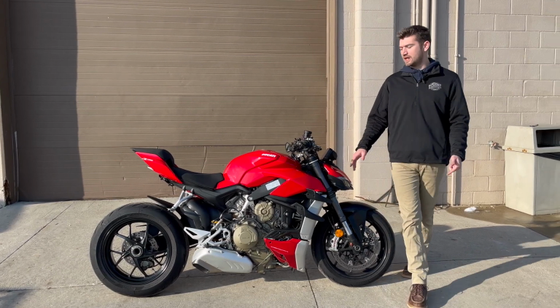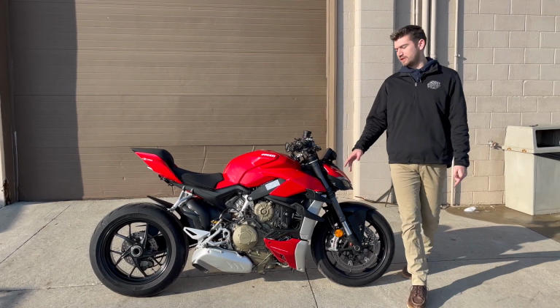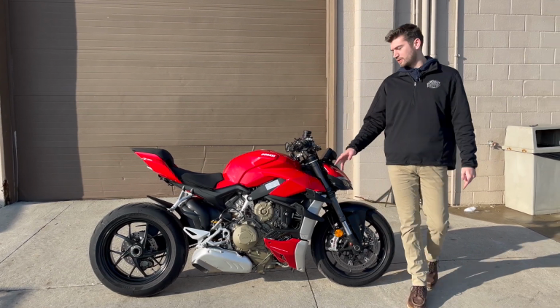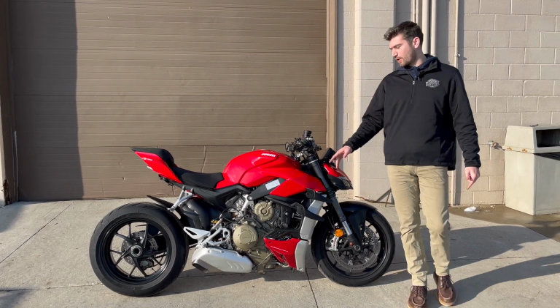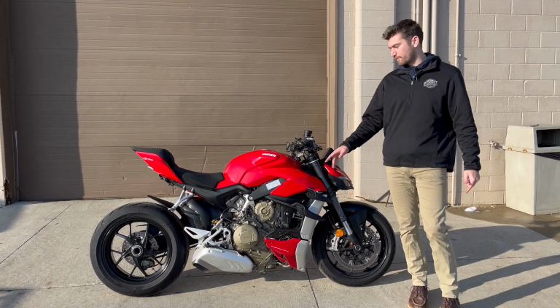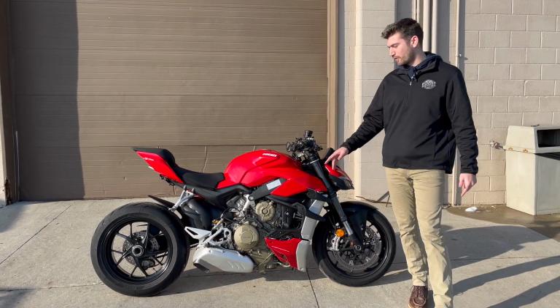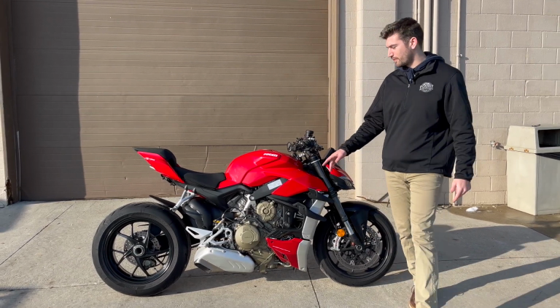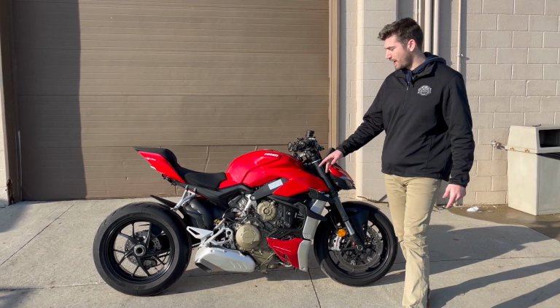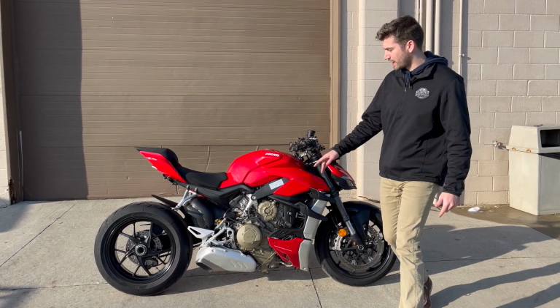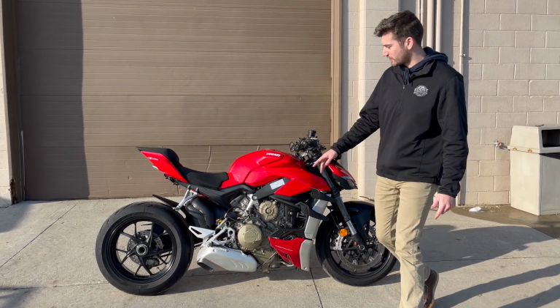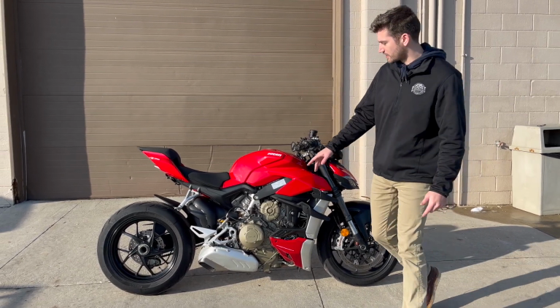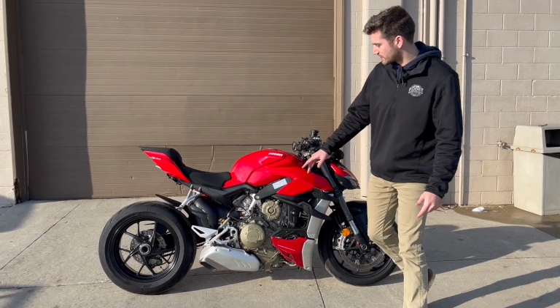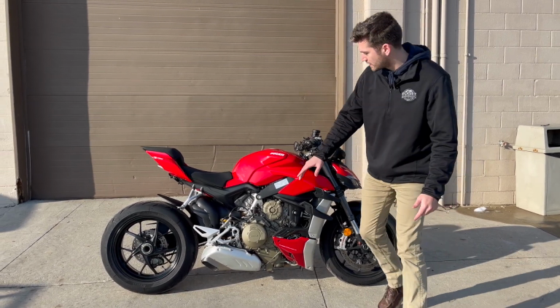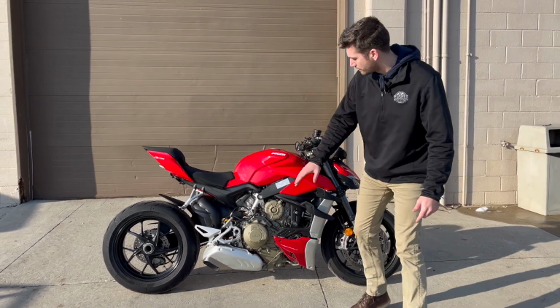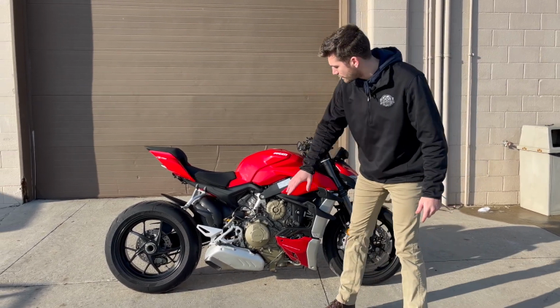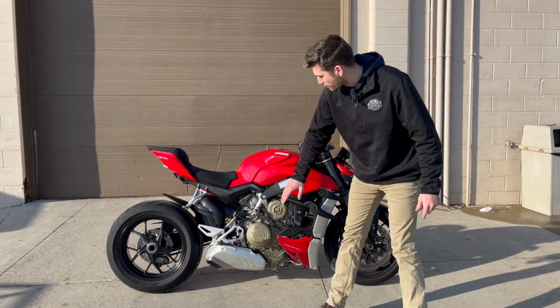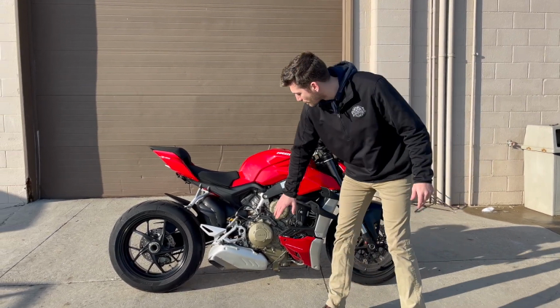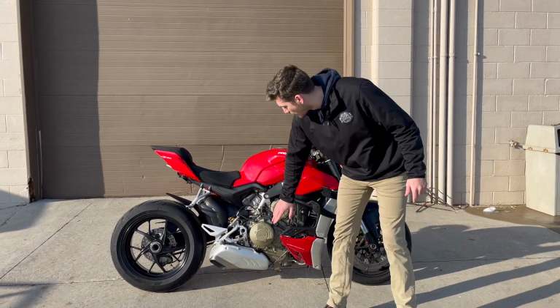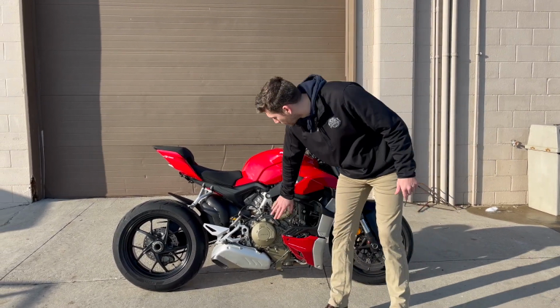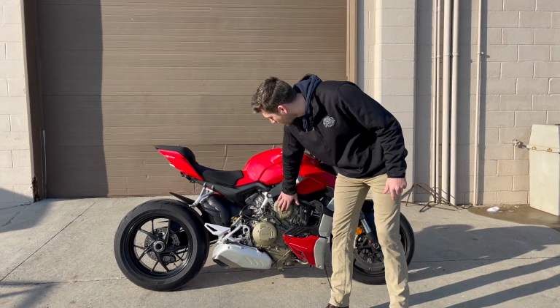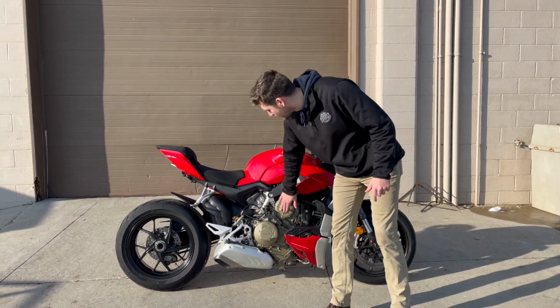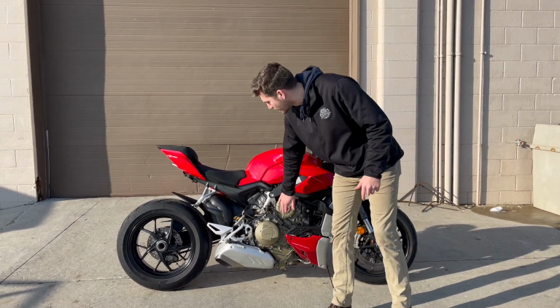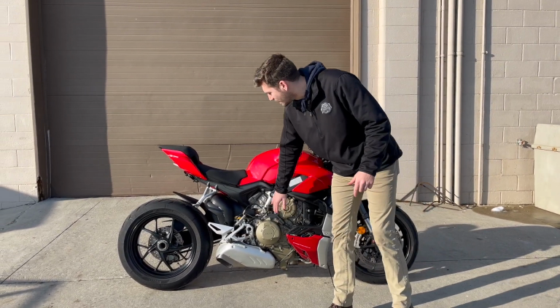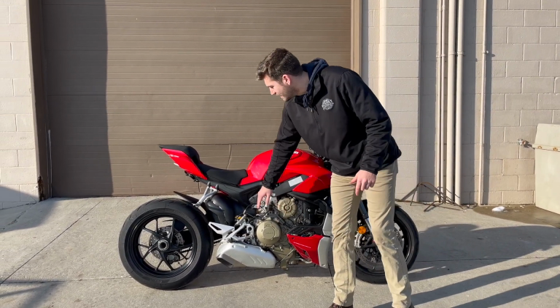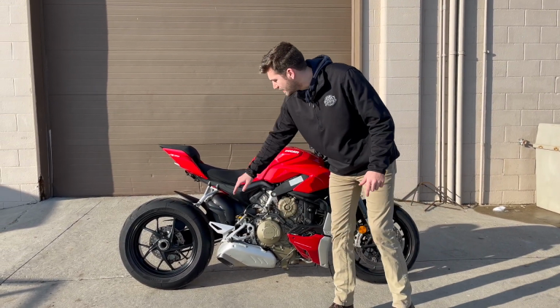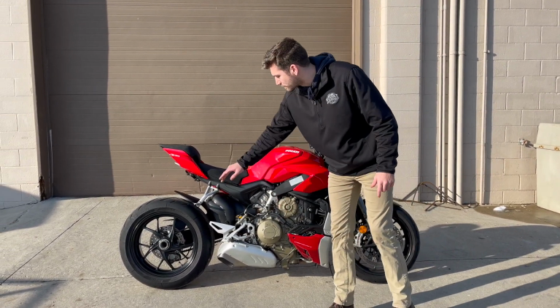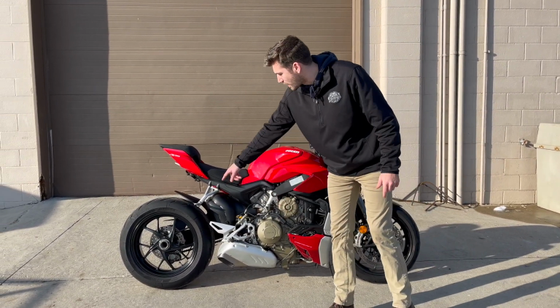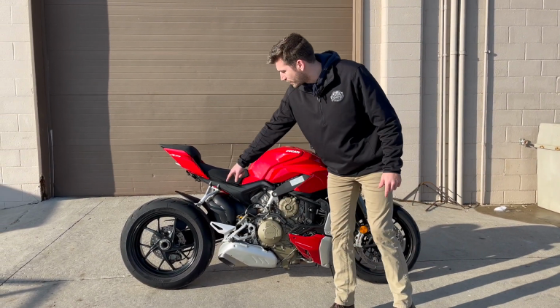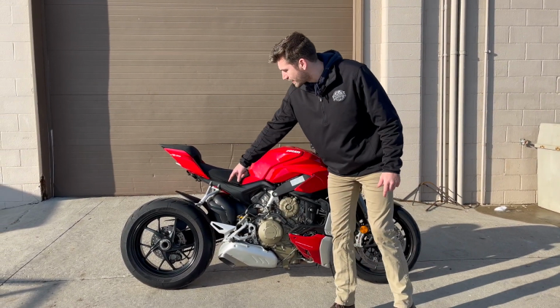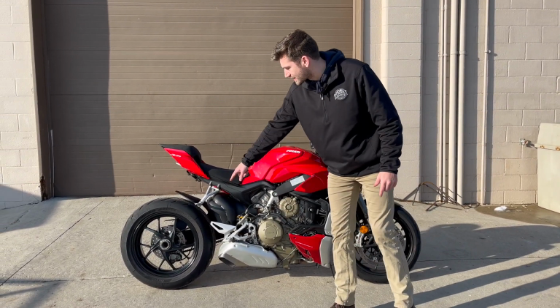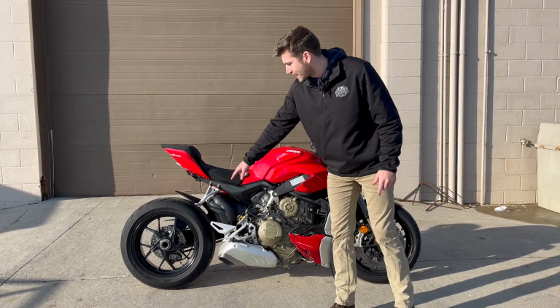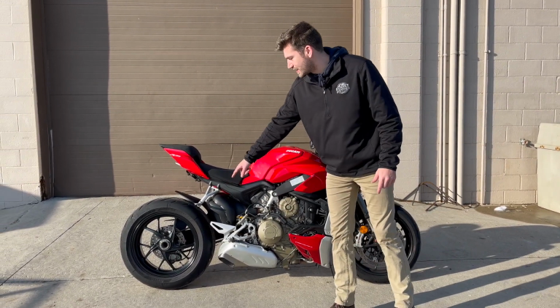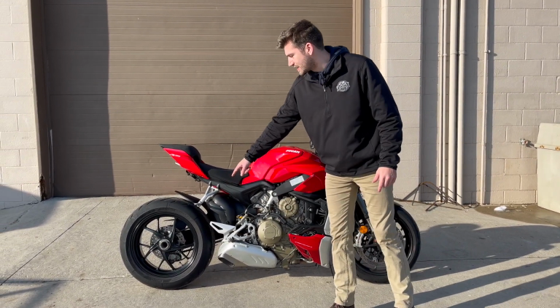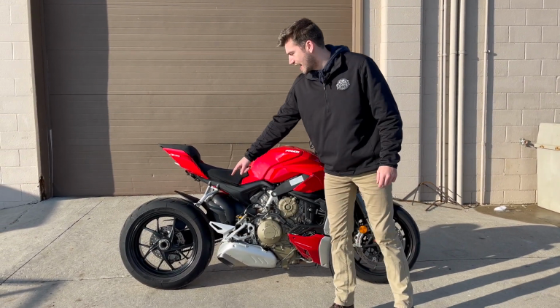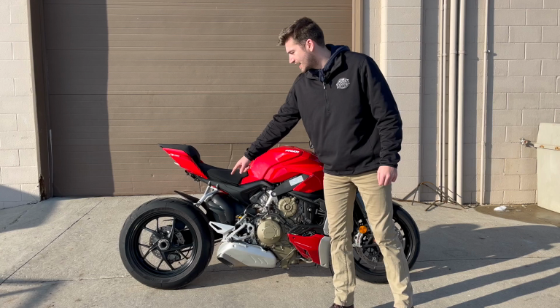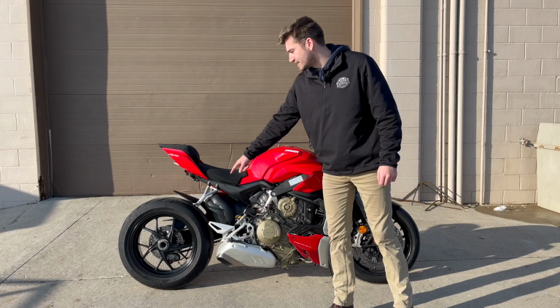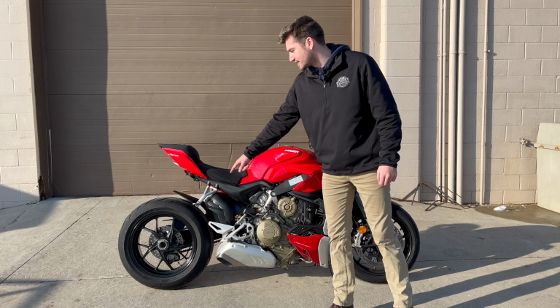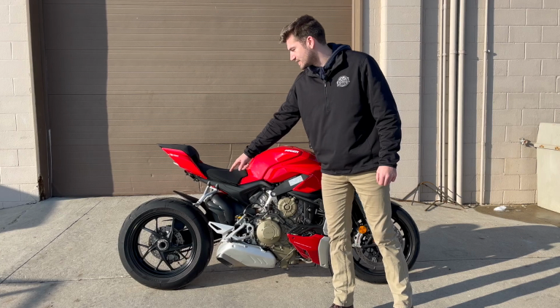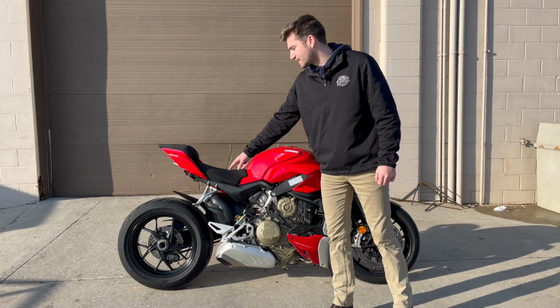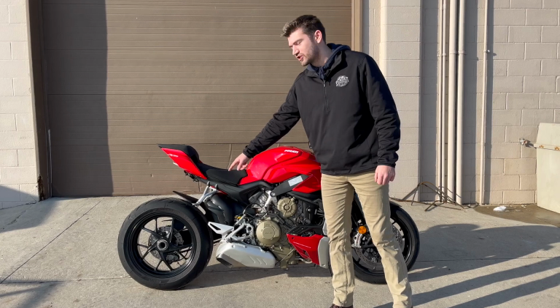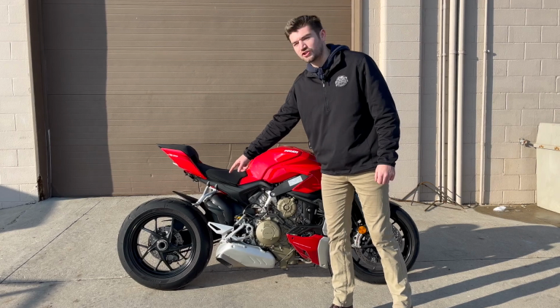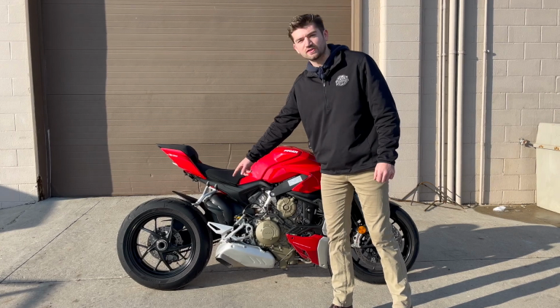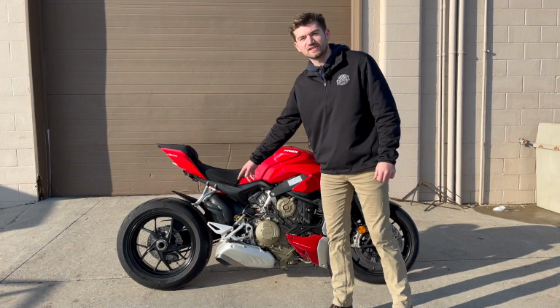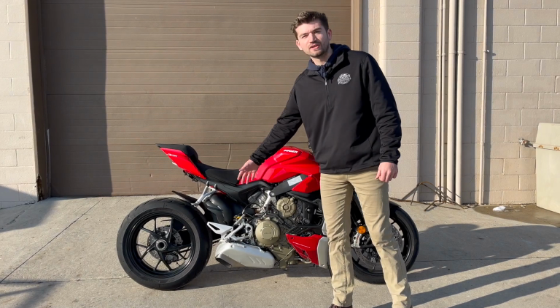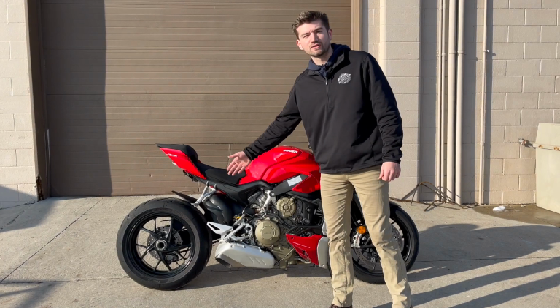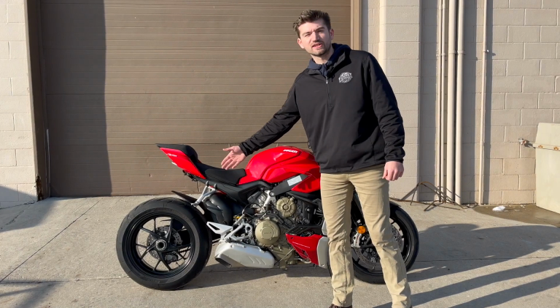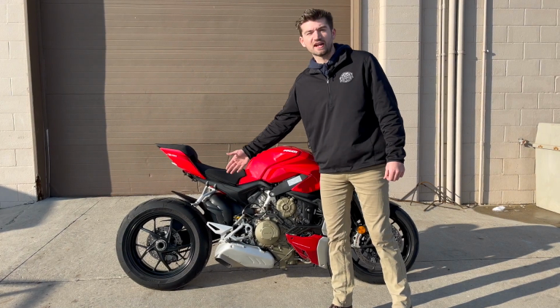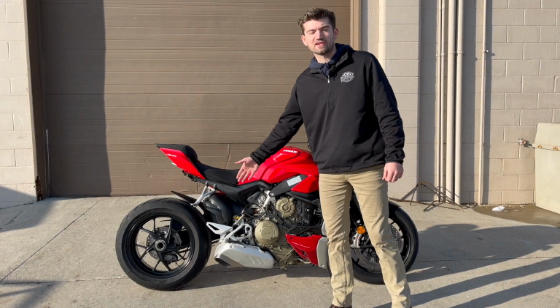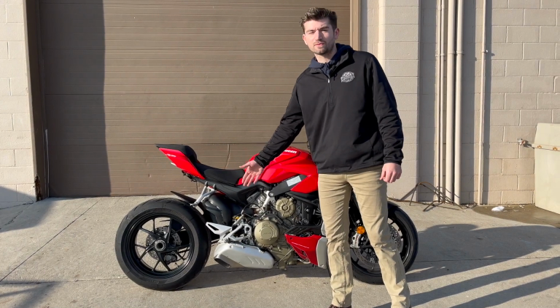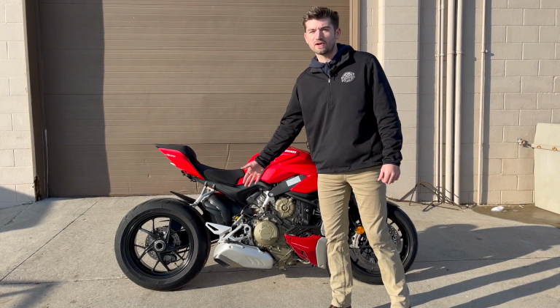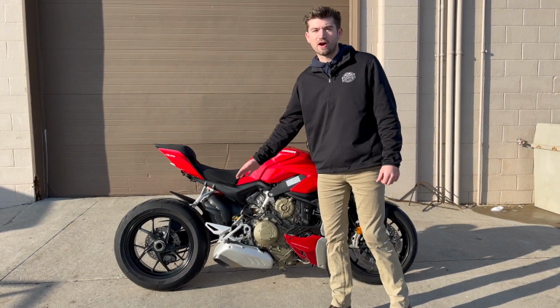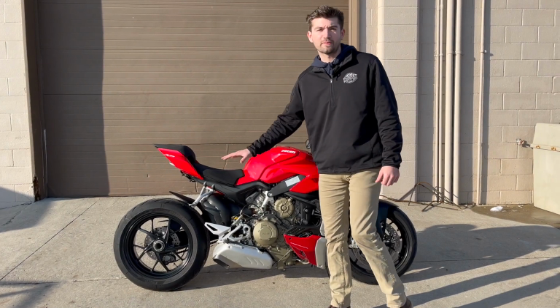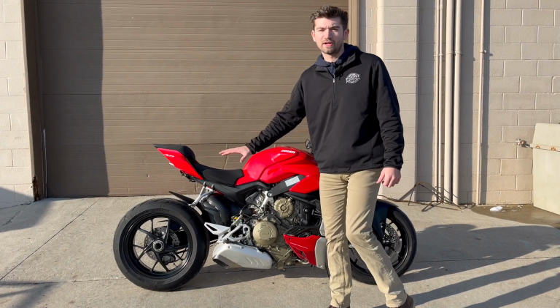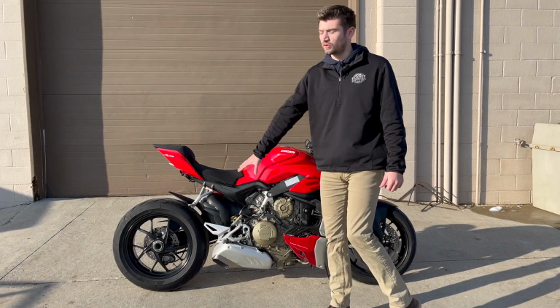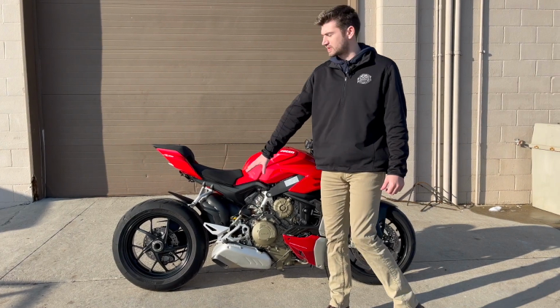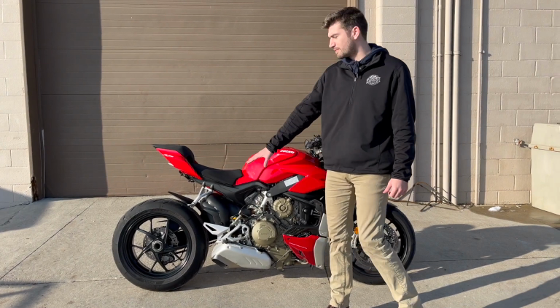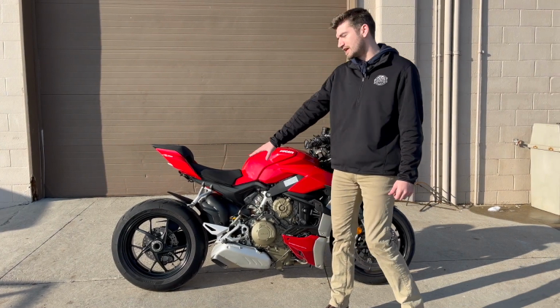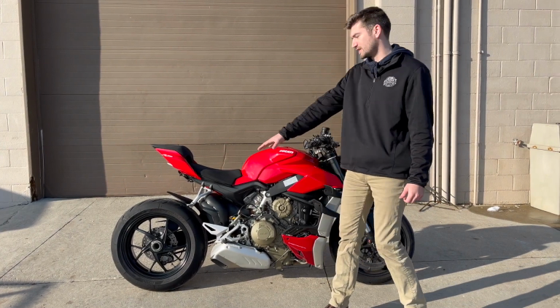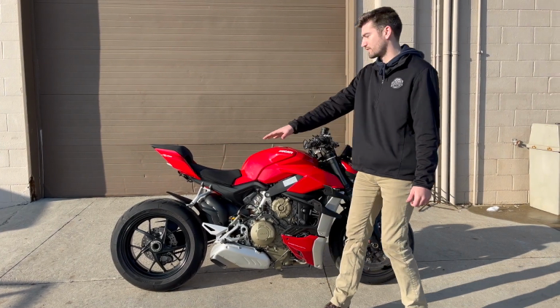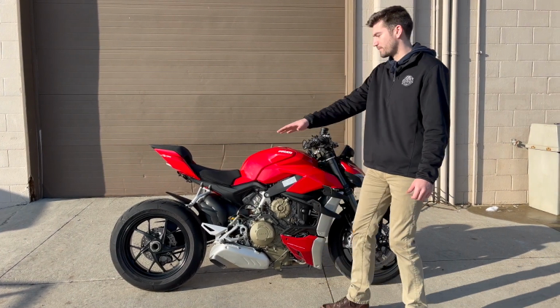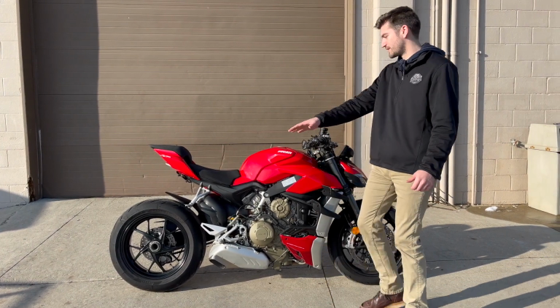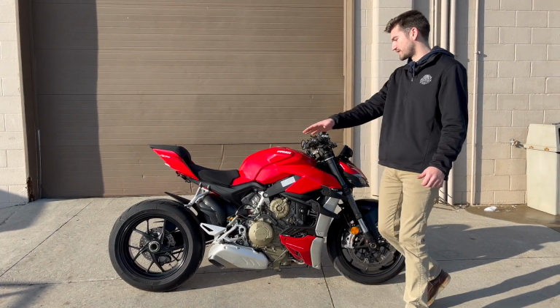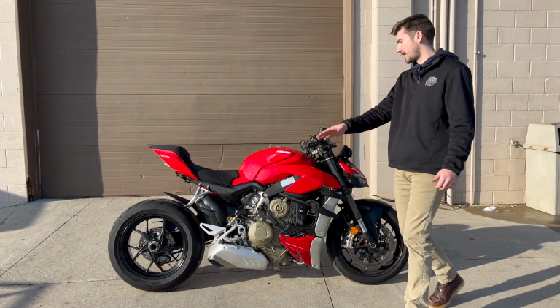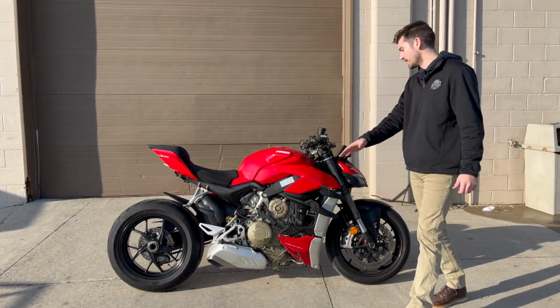As you go further back, you can see the V4 motor right here, as well as Ducati's signature single-sided swingarm. It looks amazing from this side.